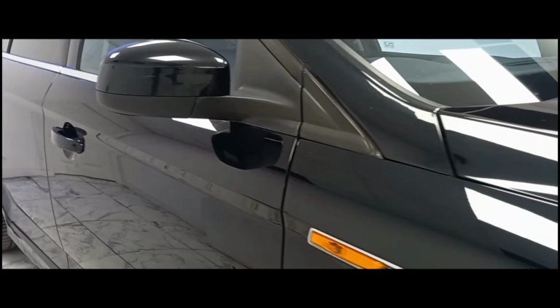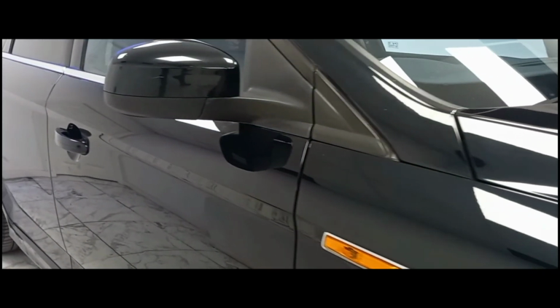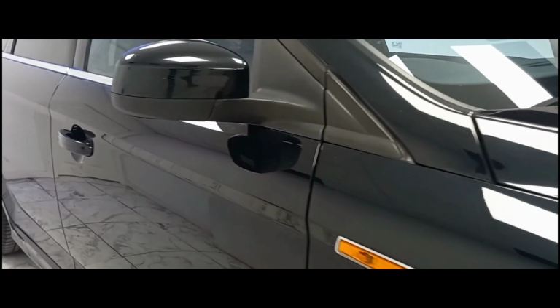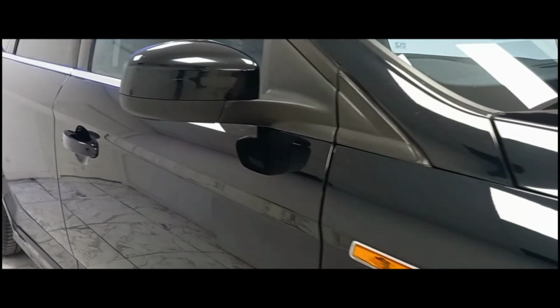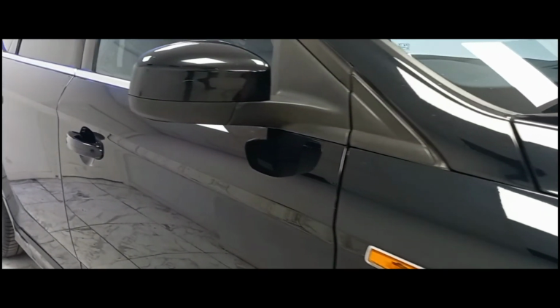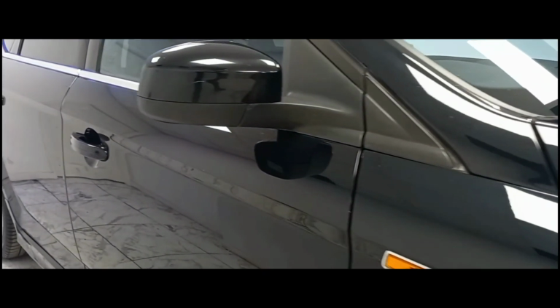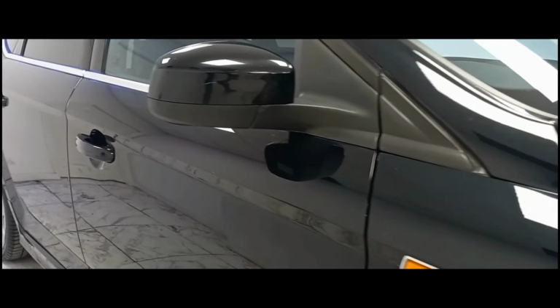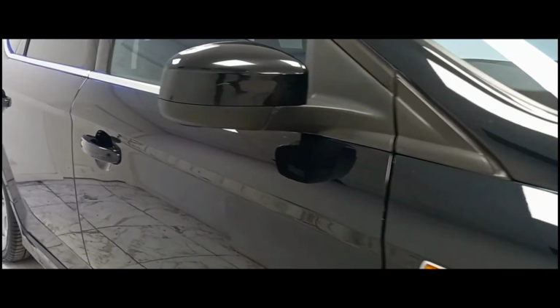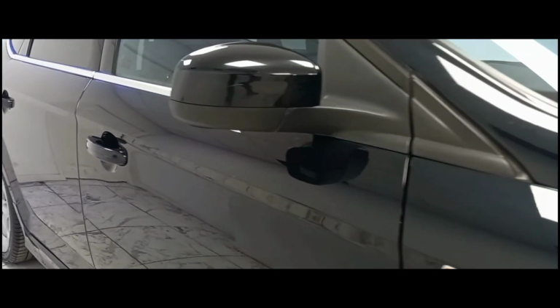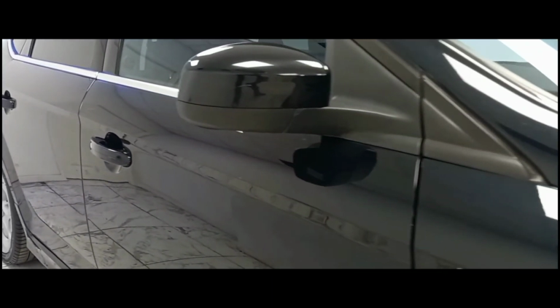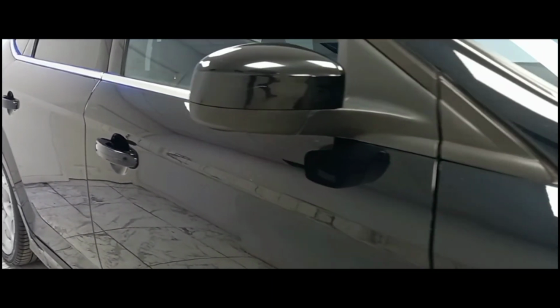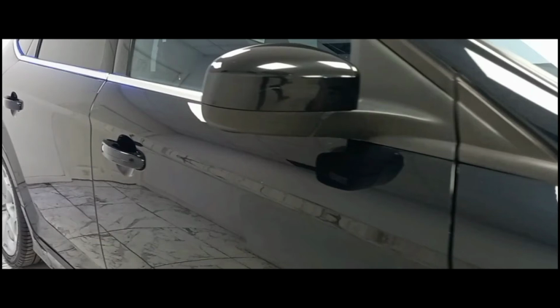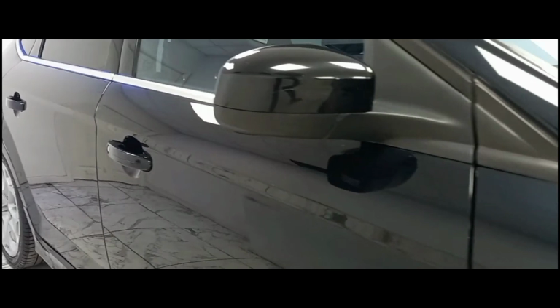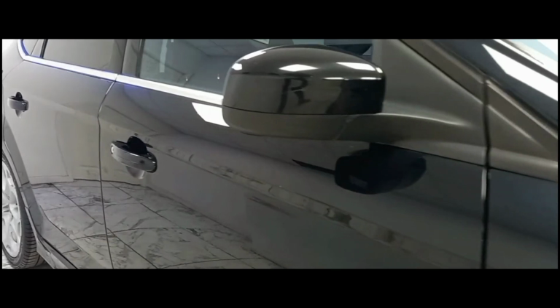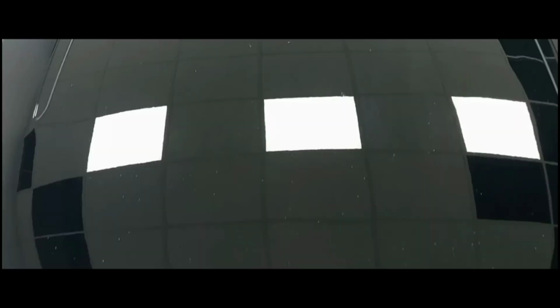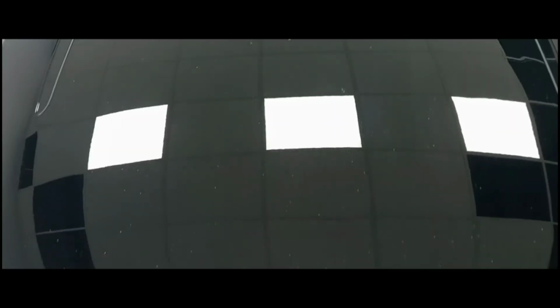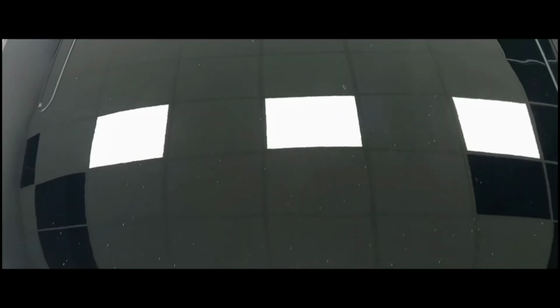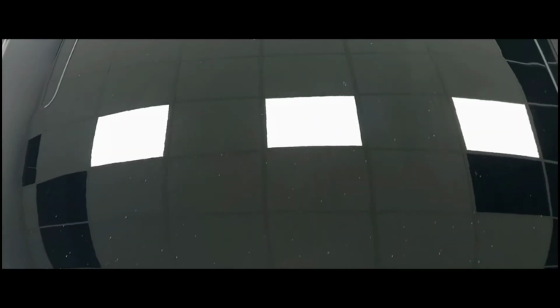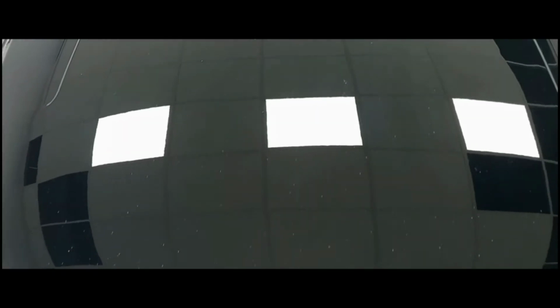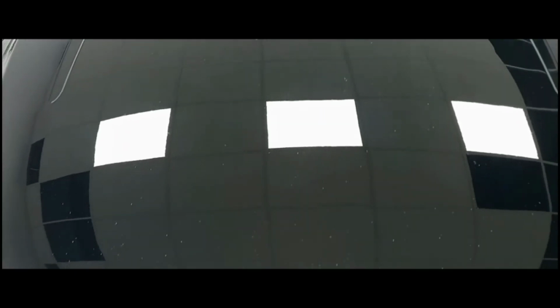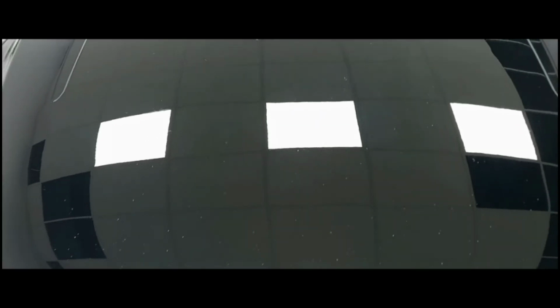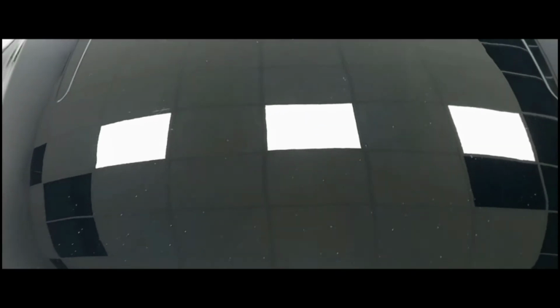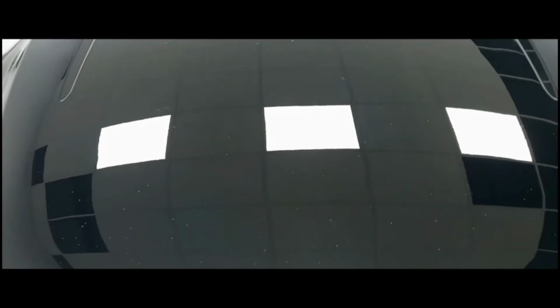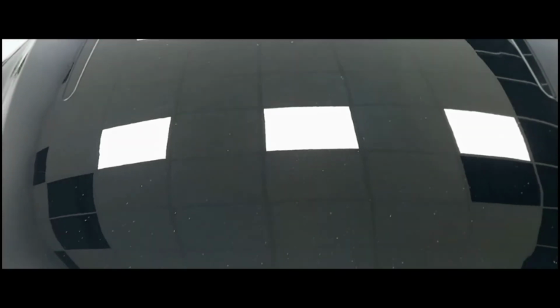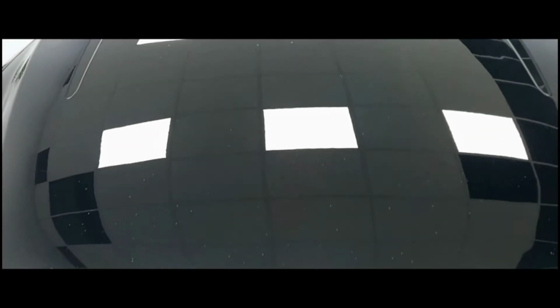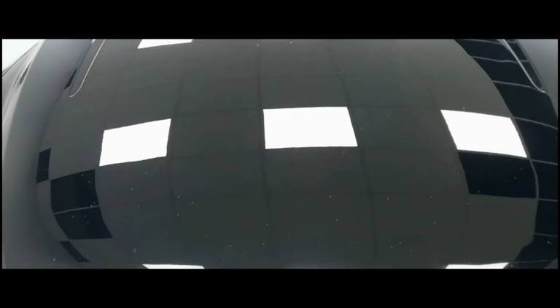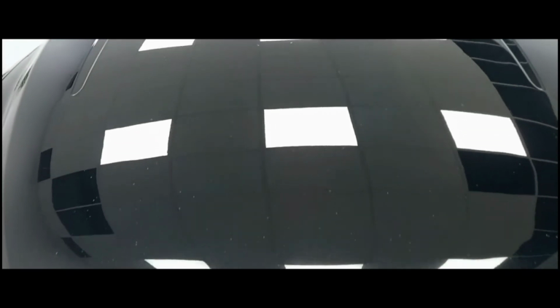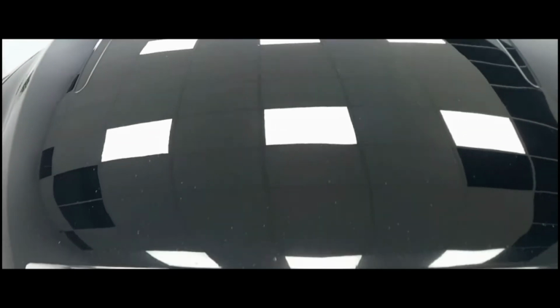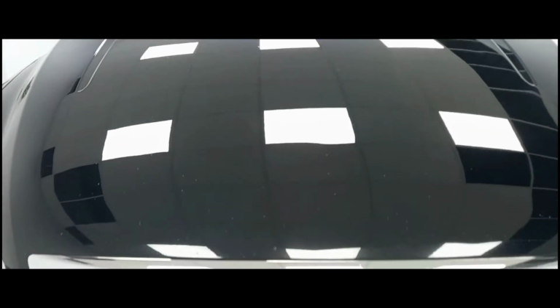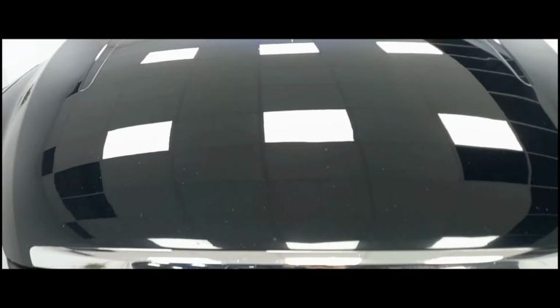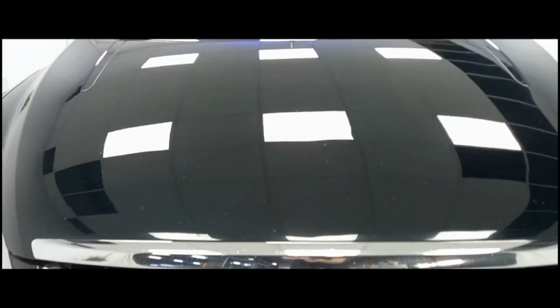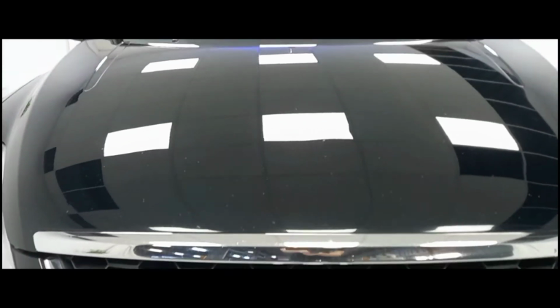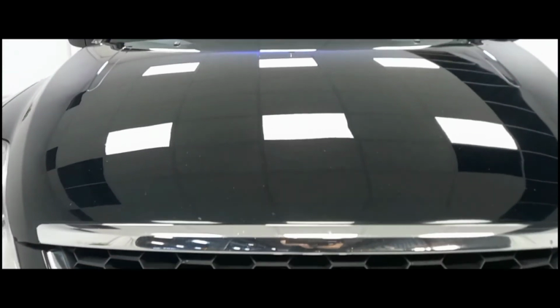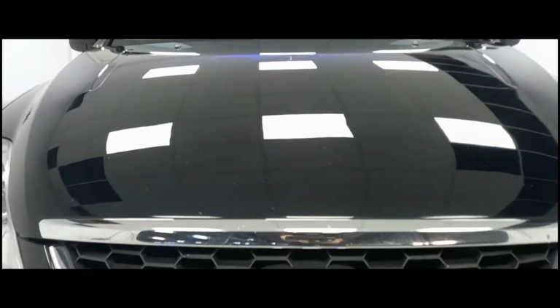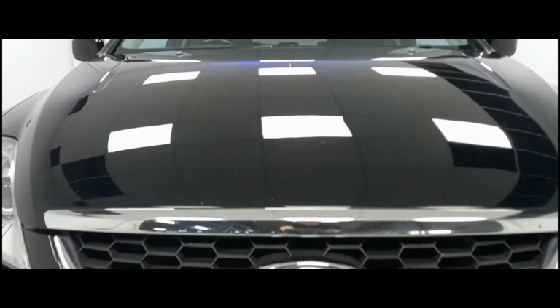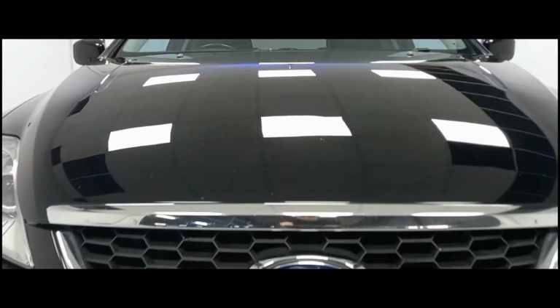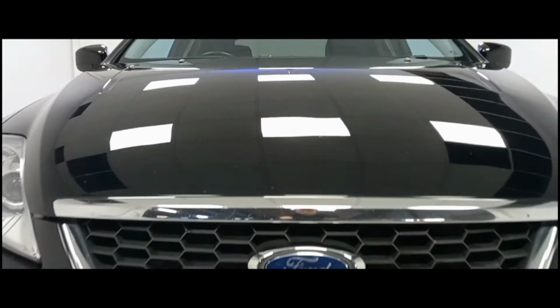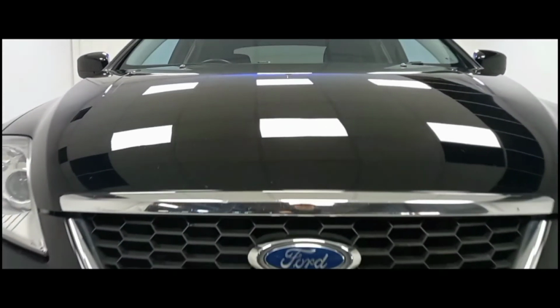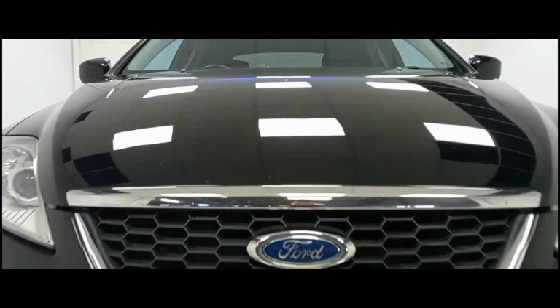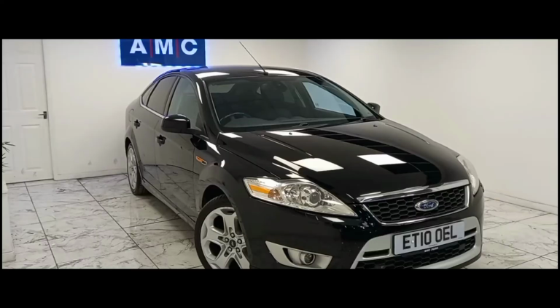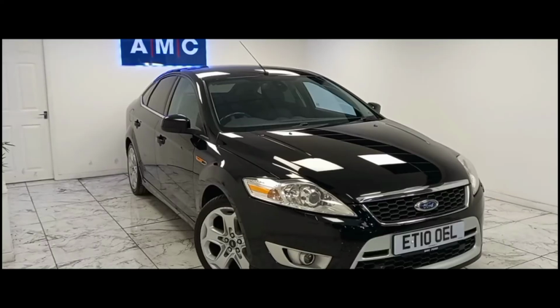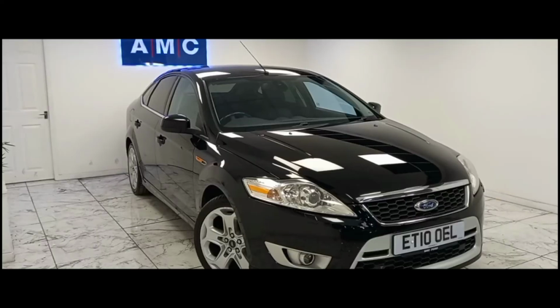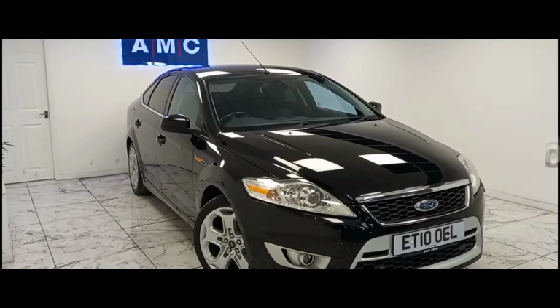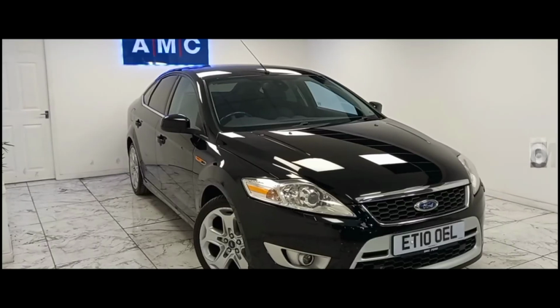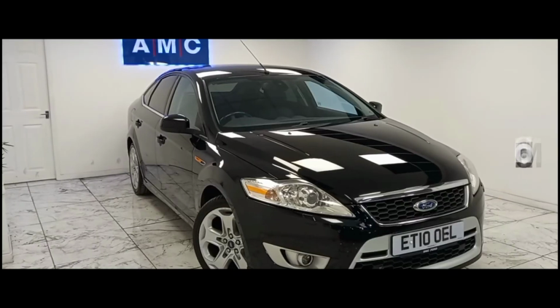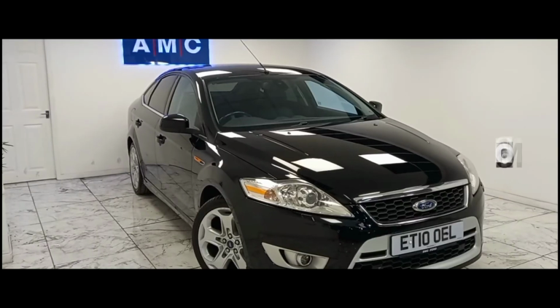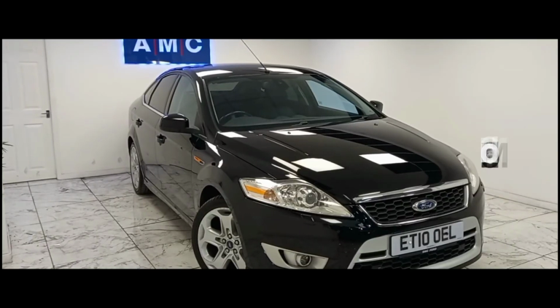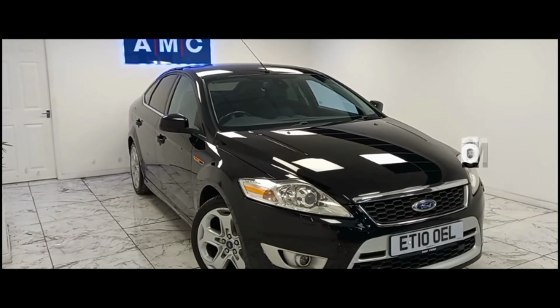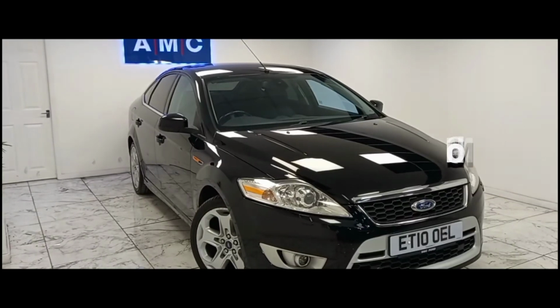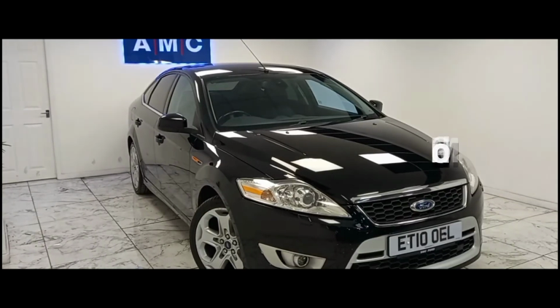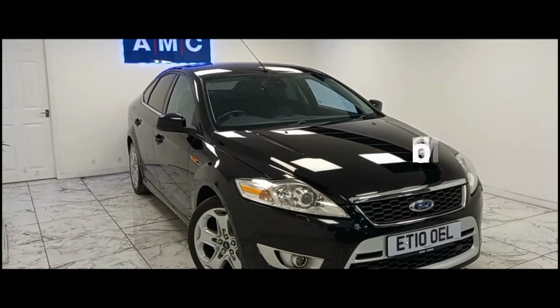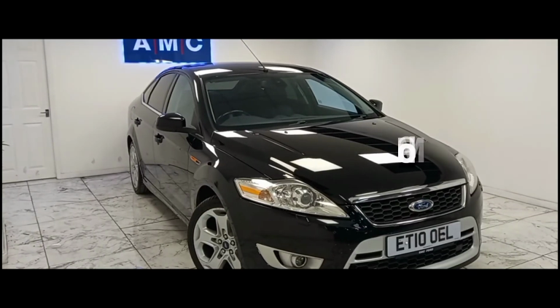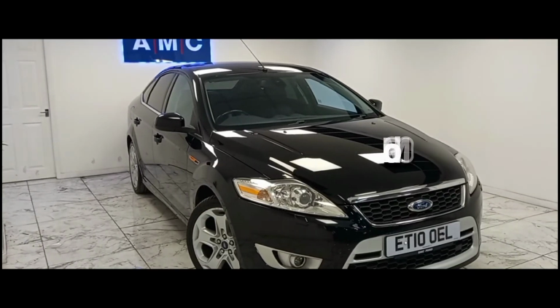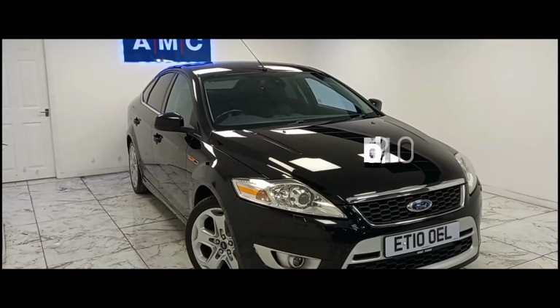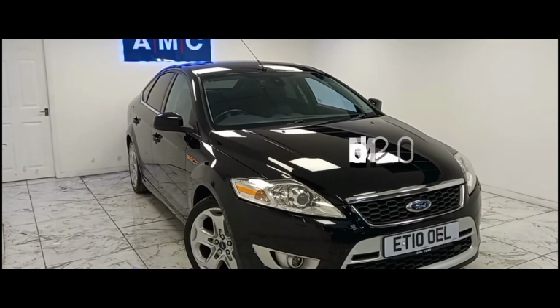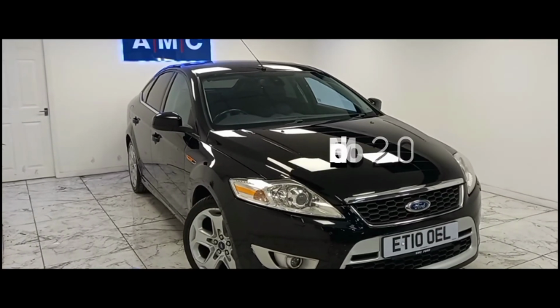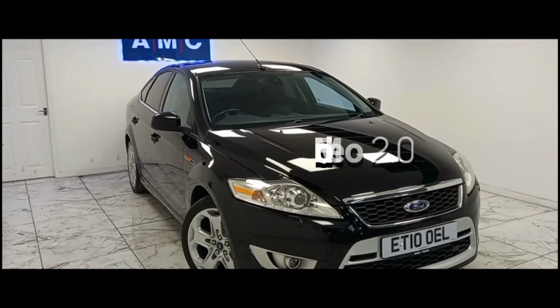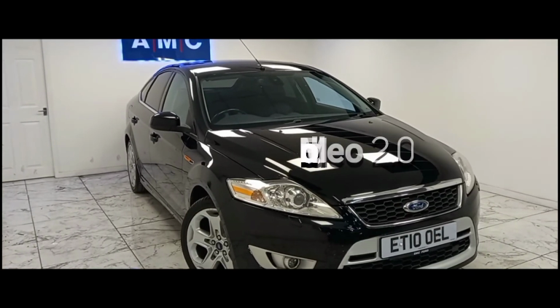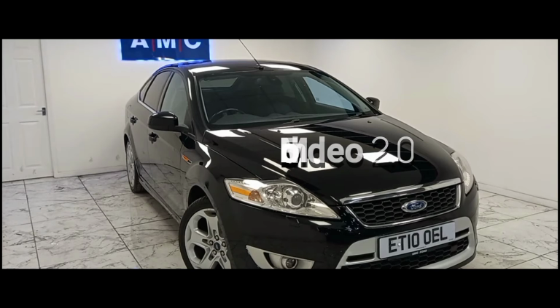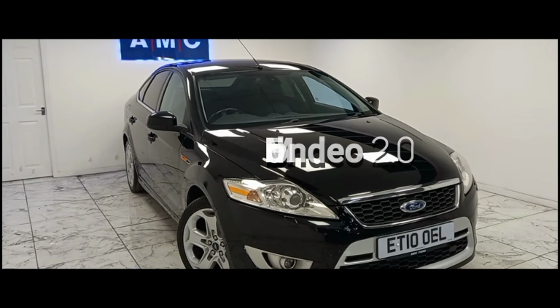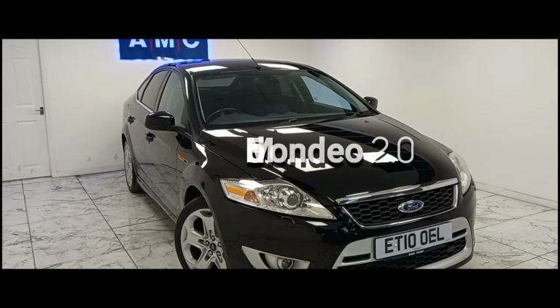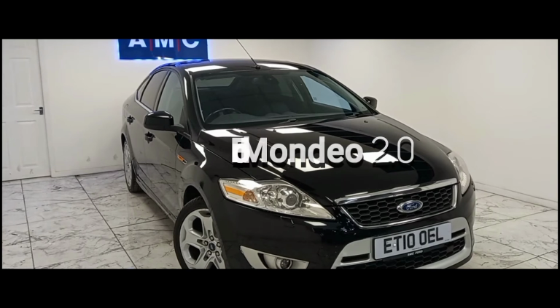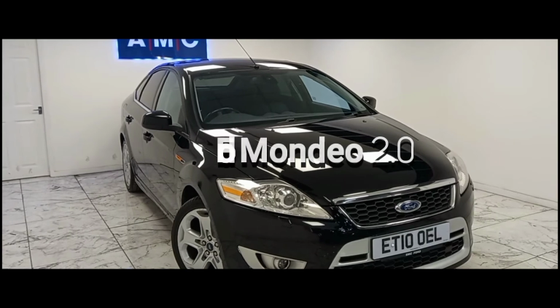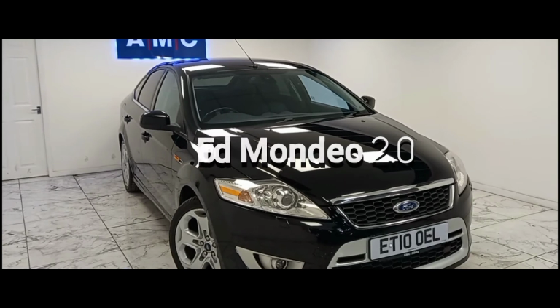Here at AMC we are very proud to present you with this gorgeous Ford Mondeo 2.0-litre in a stealthy black metallic finish.